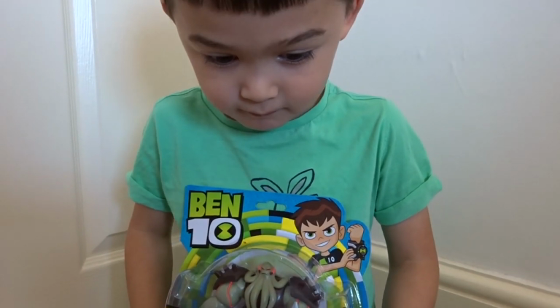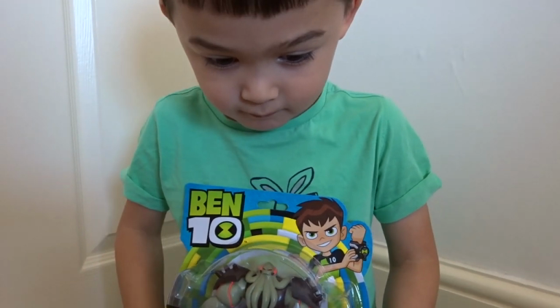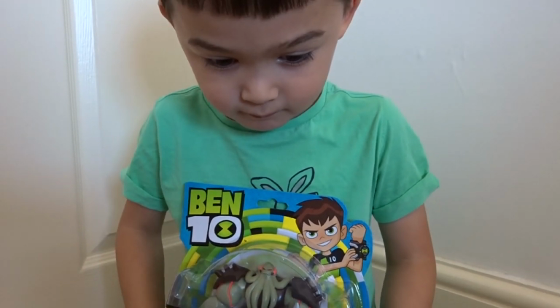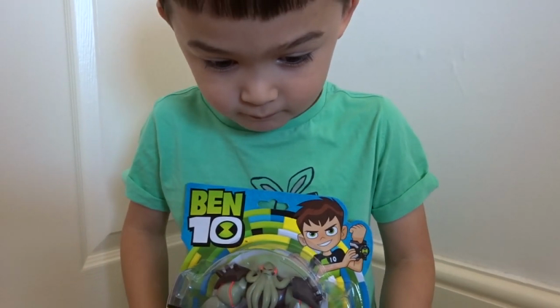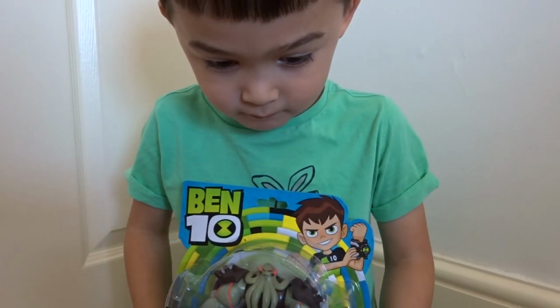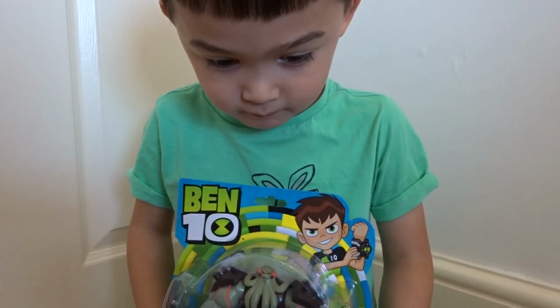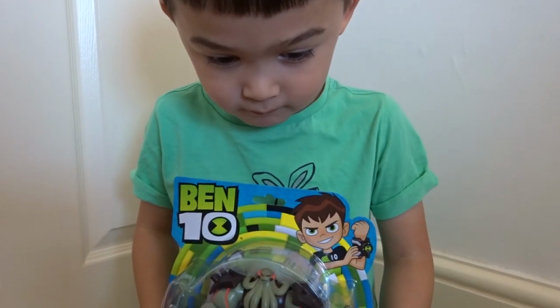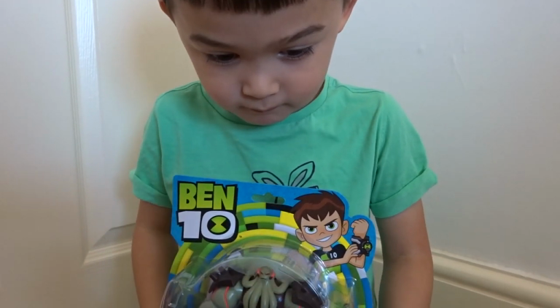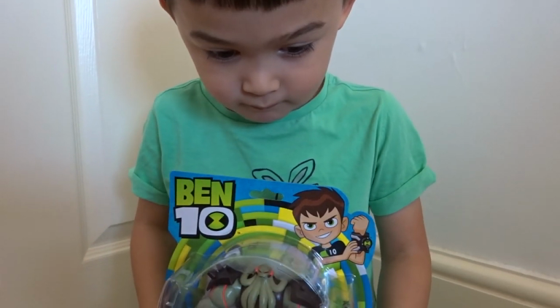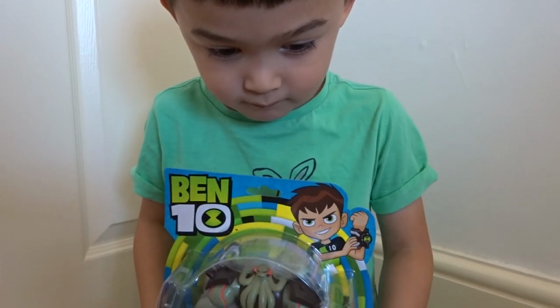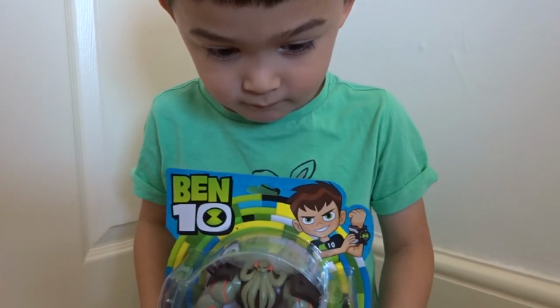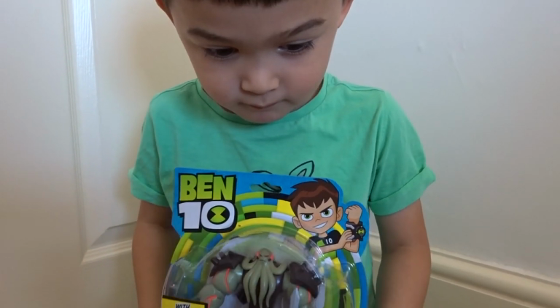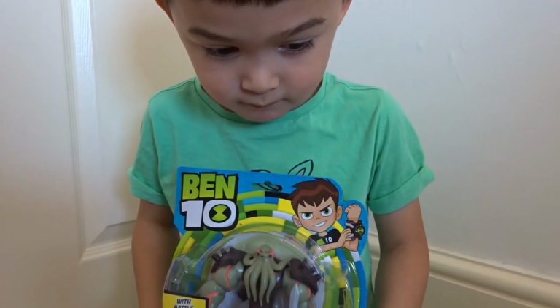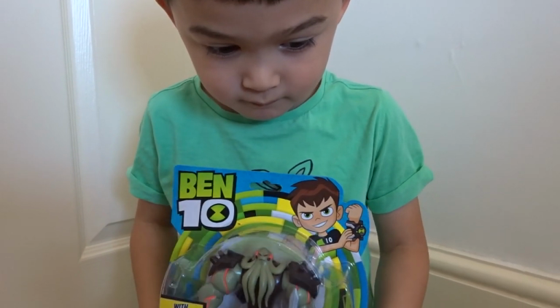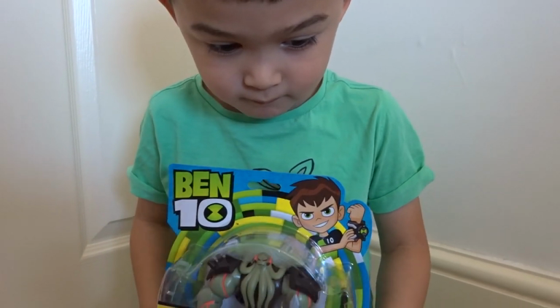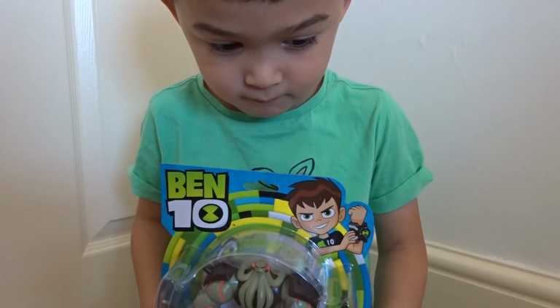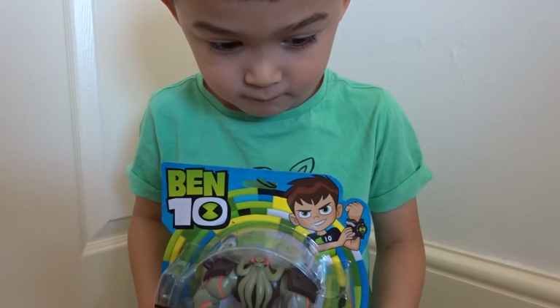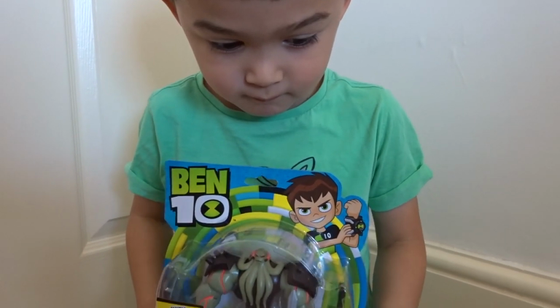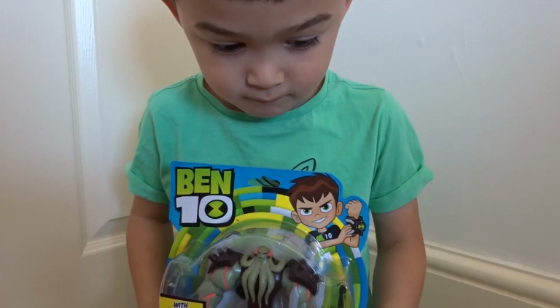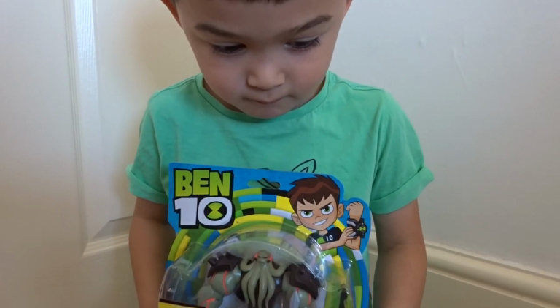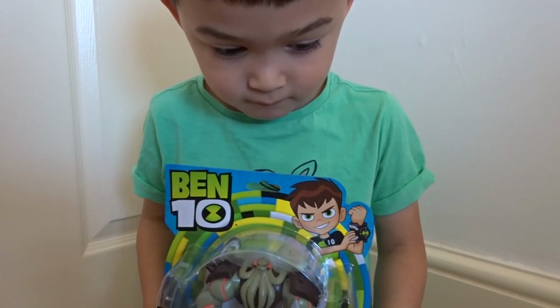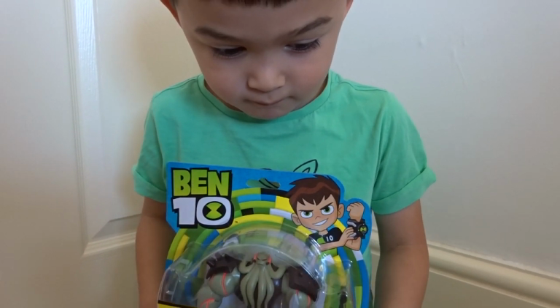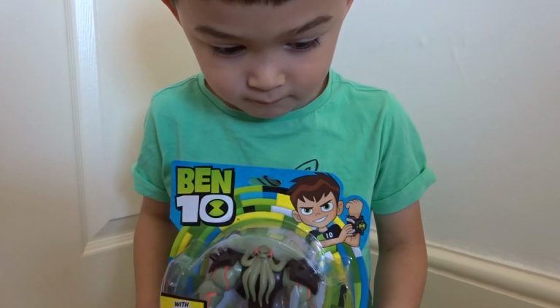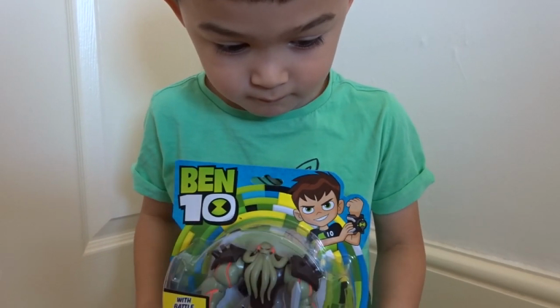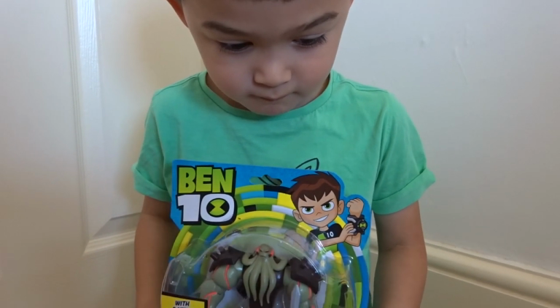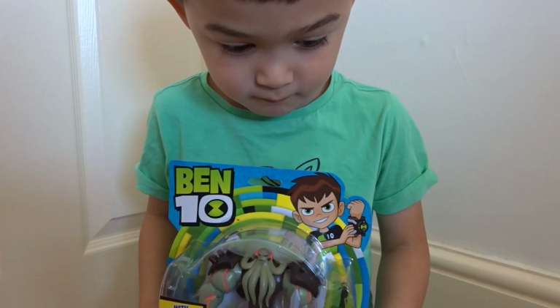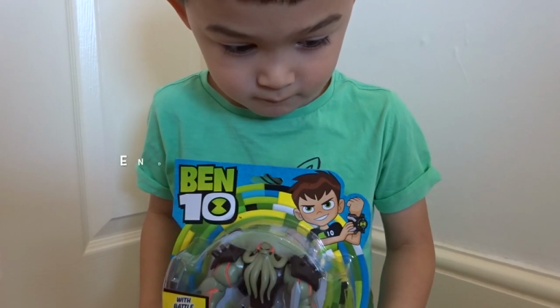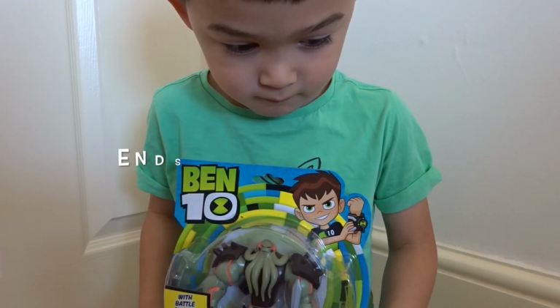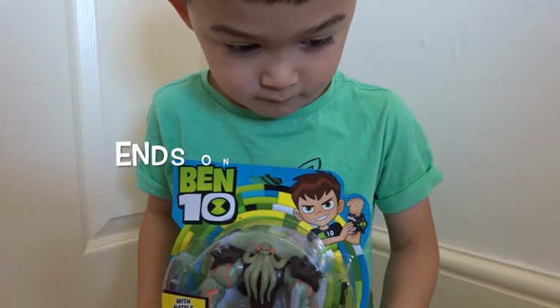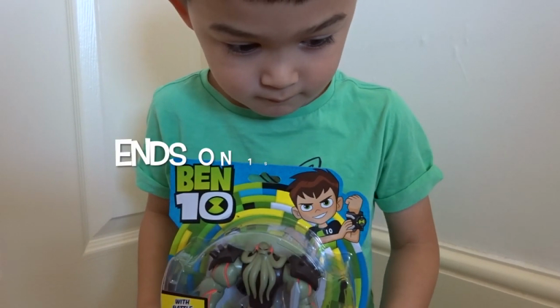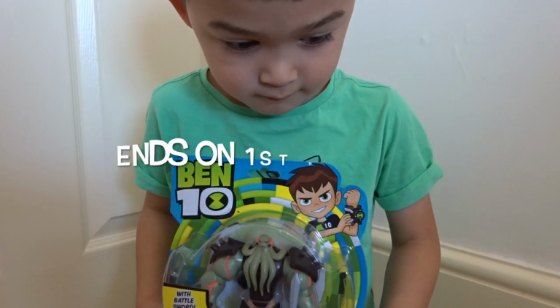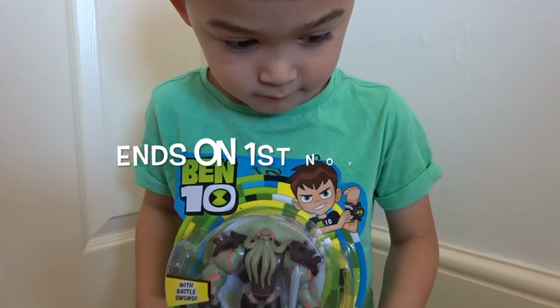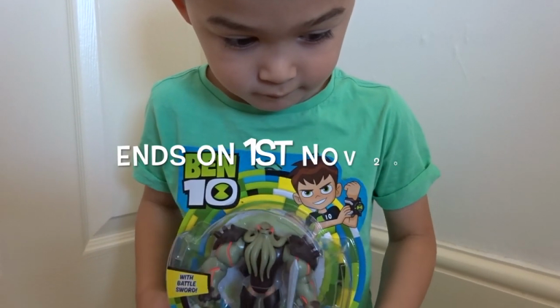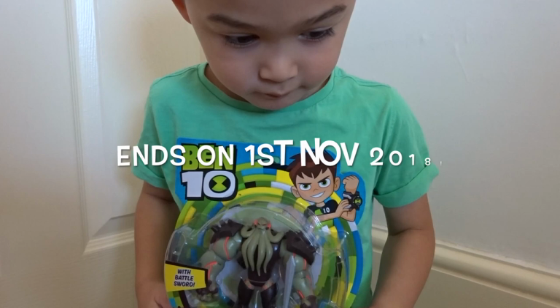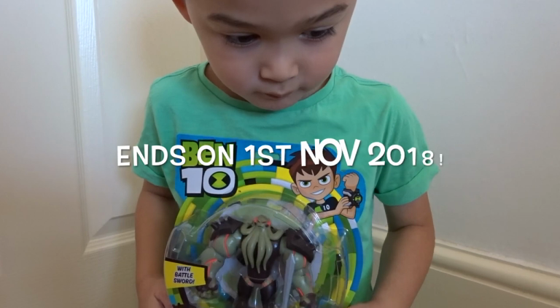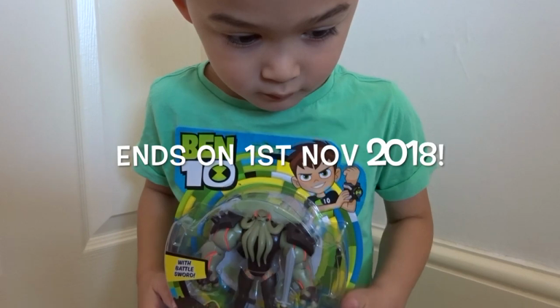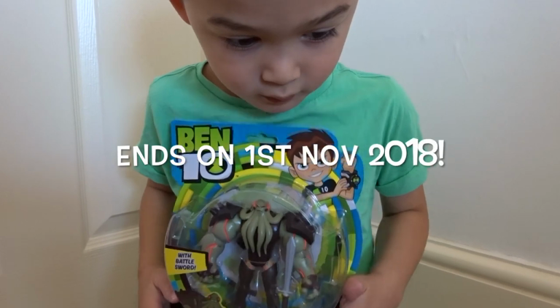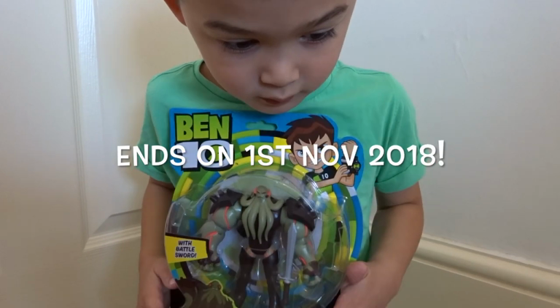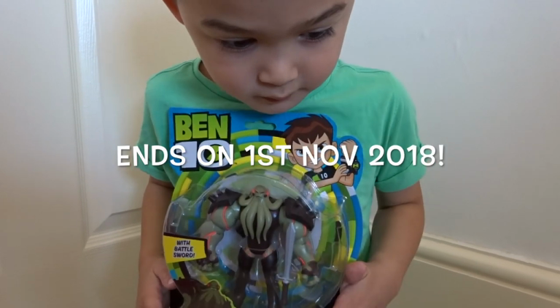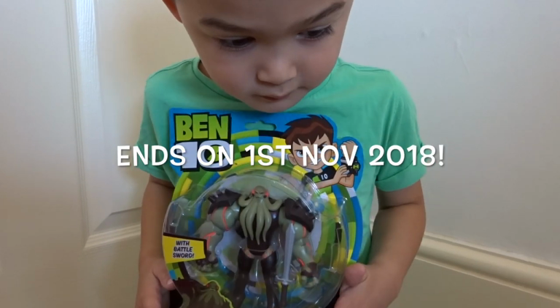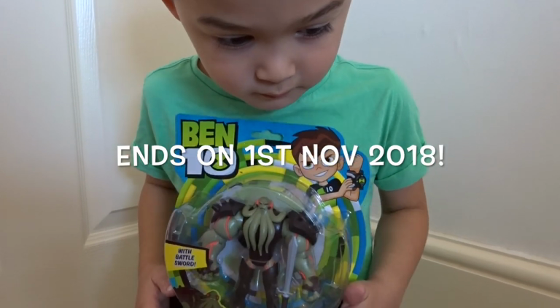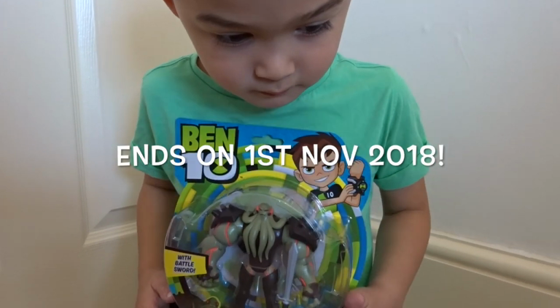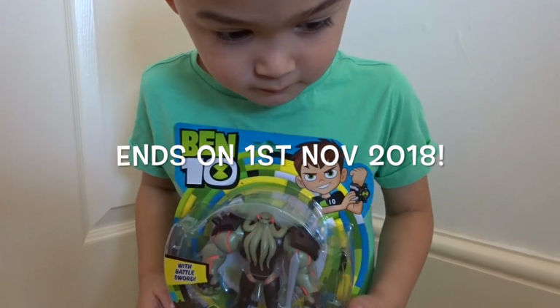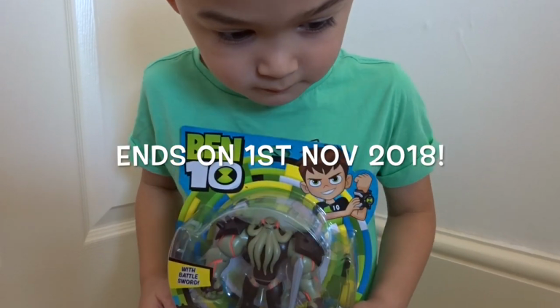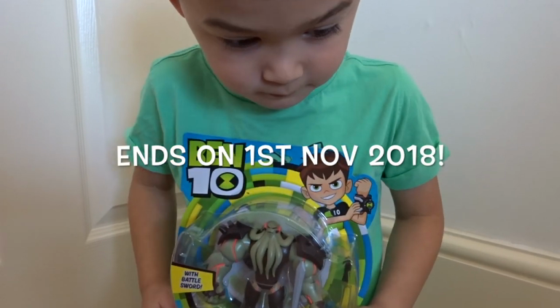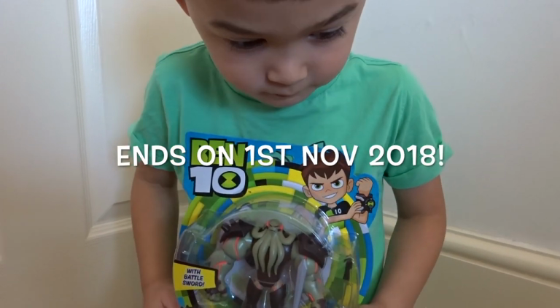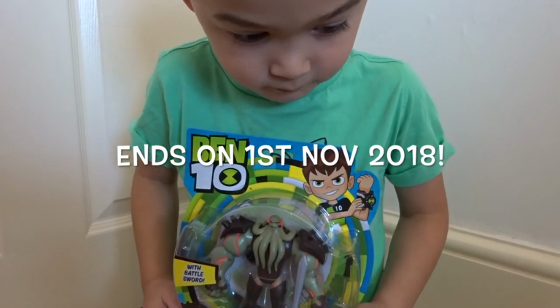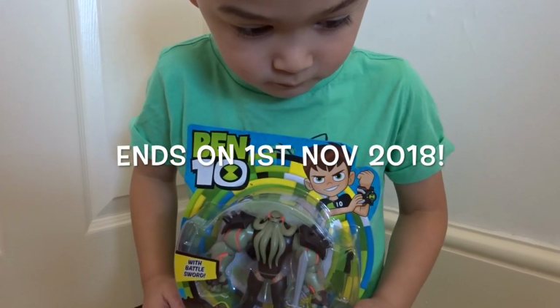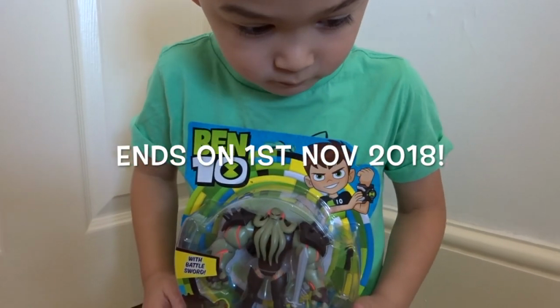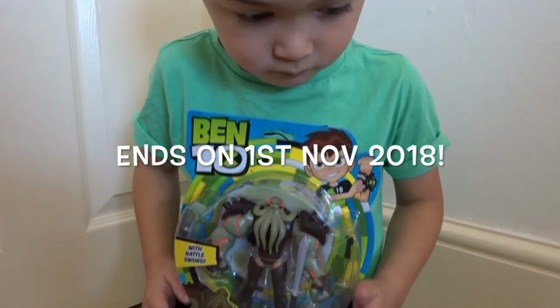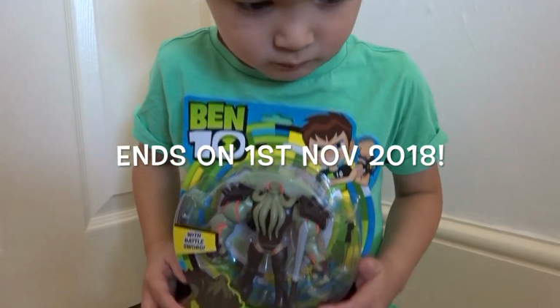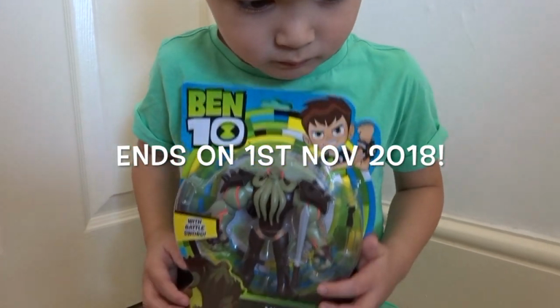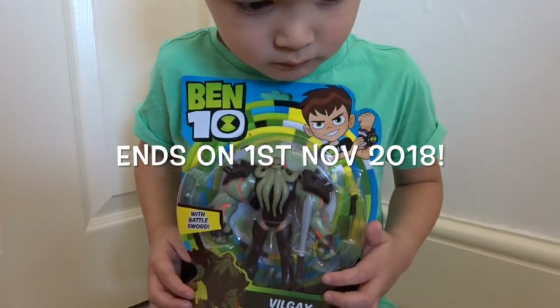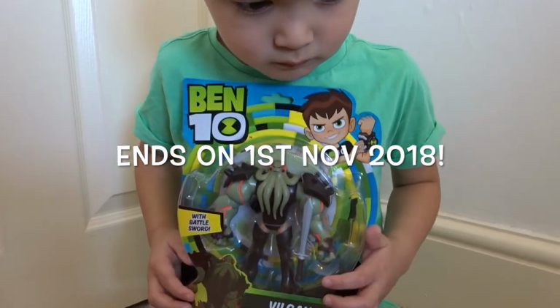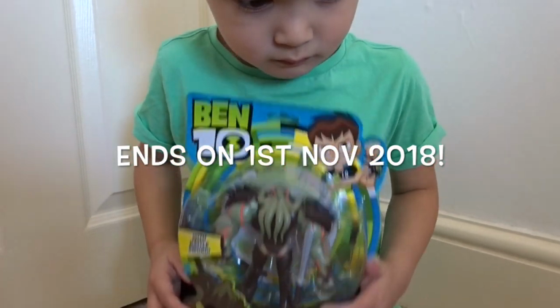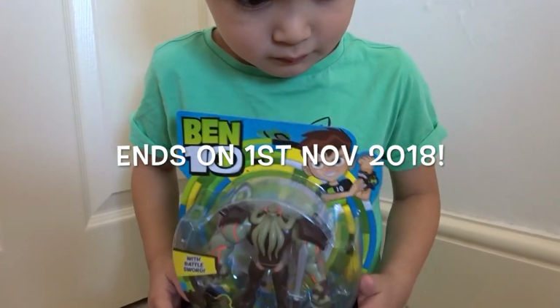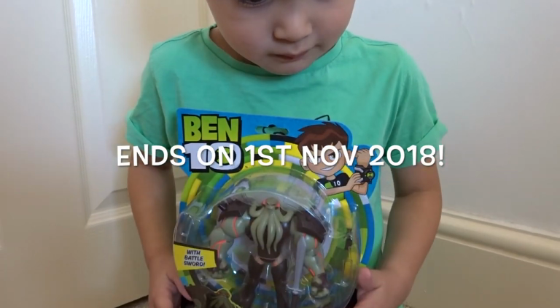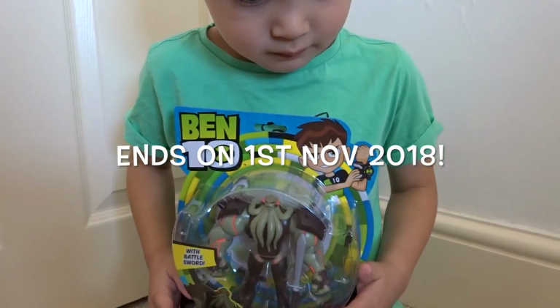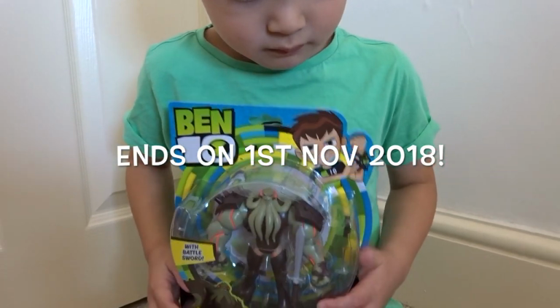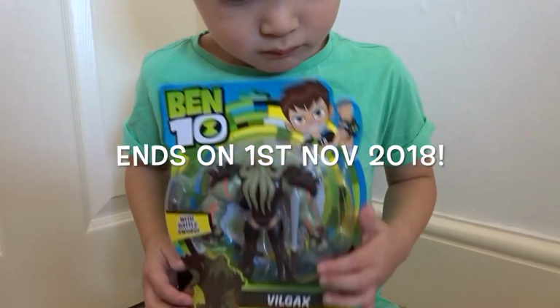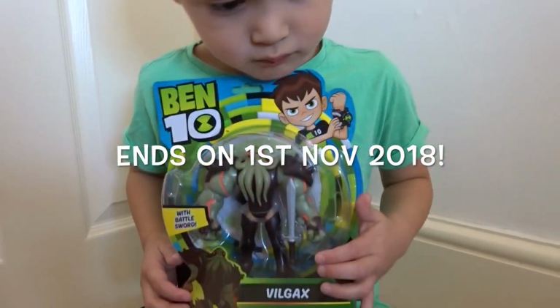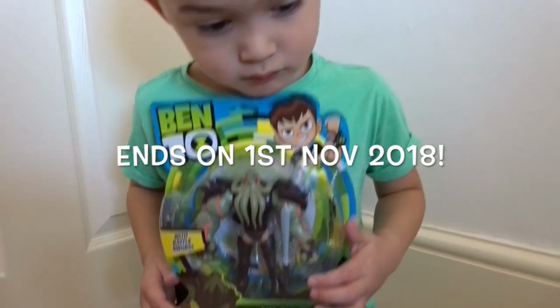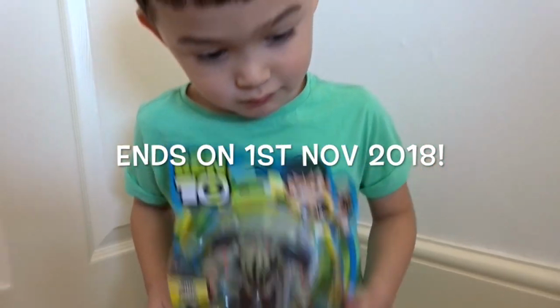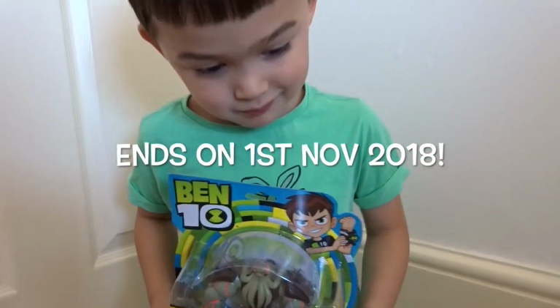This competition will end on this date here — I'll put it on the screen. Good luck!